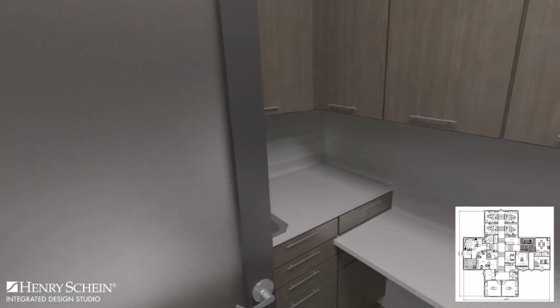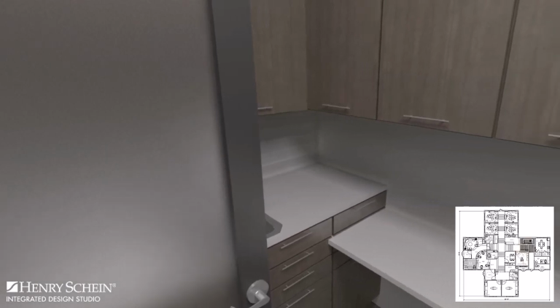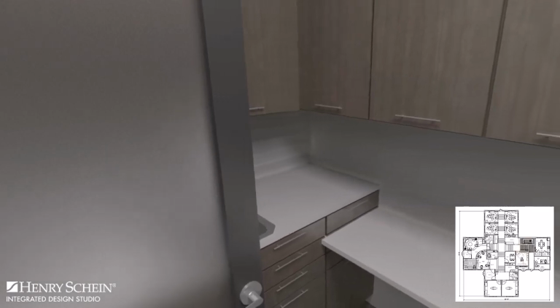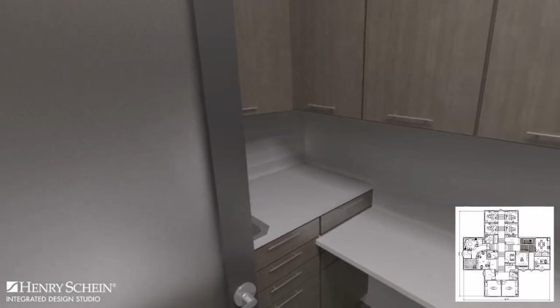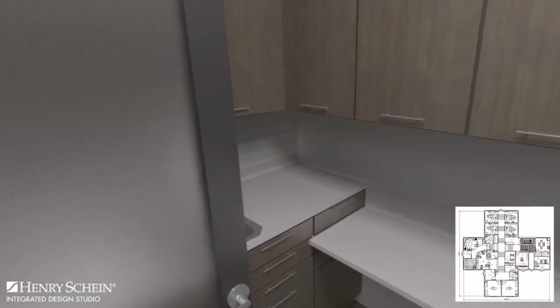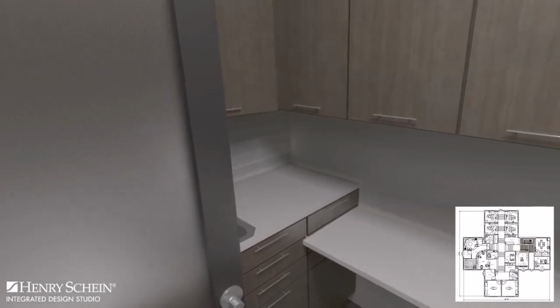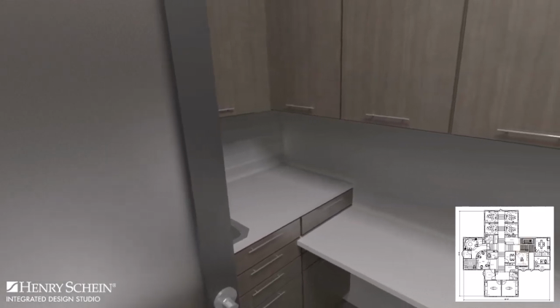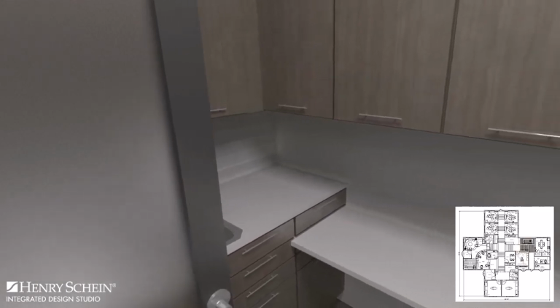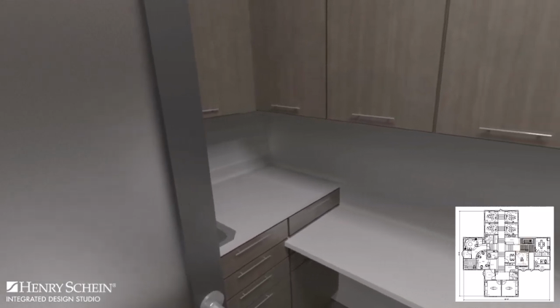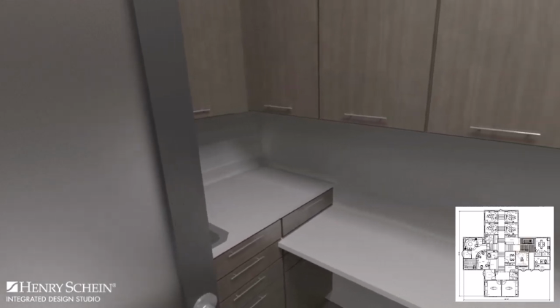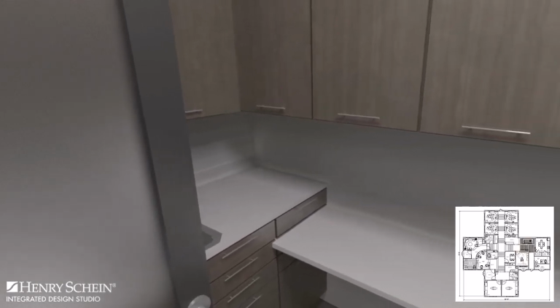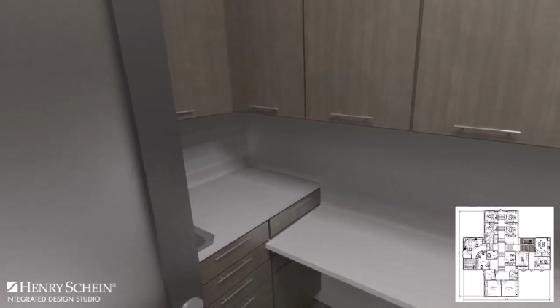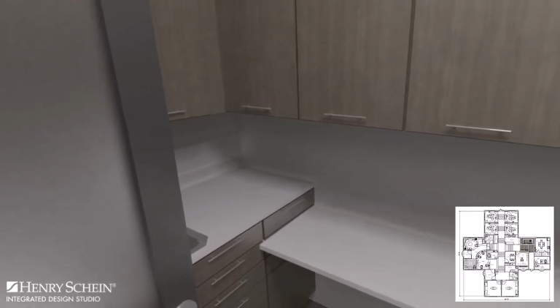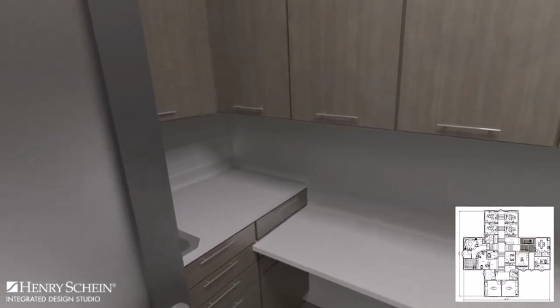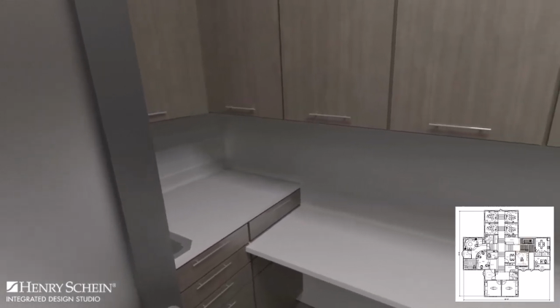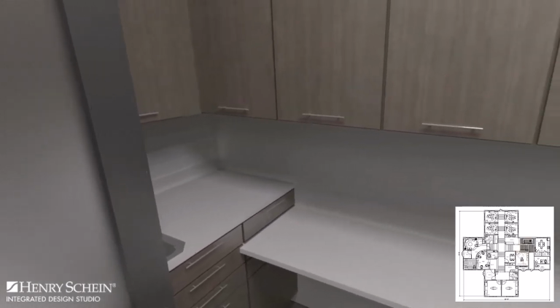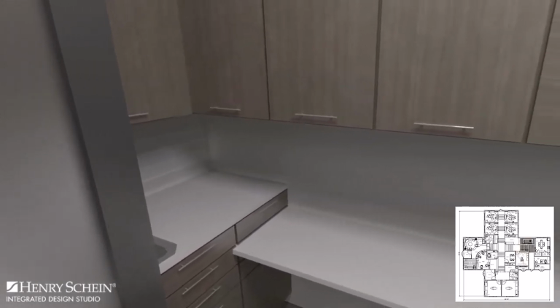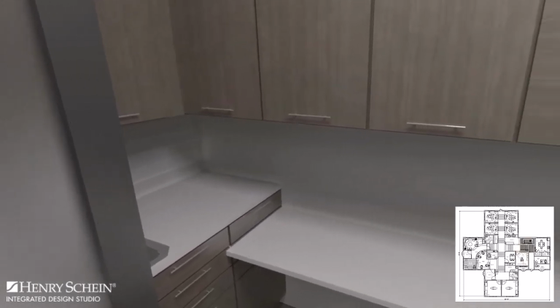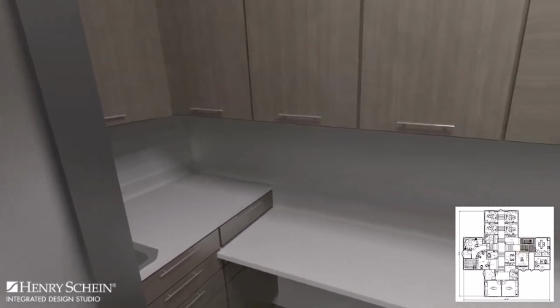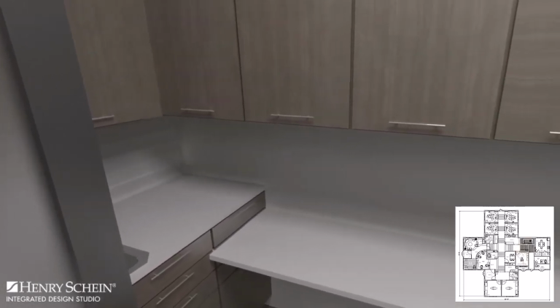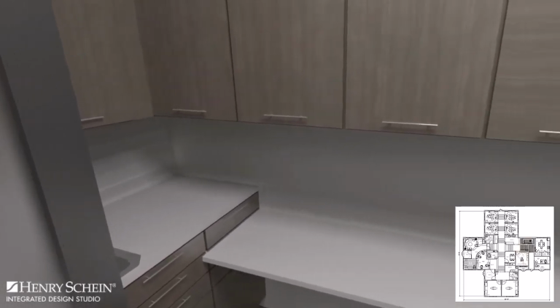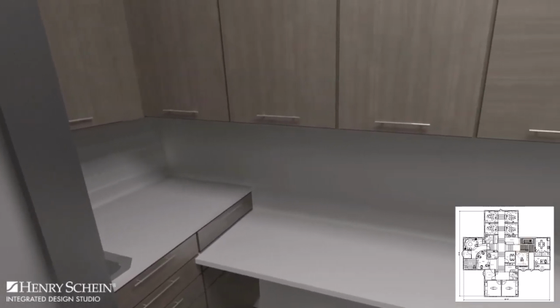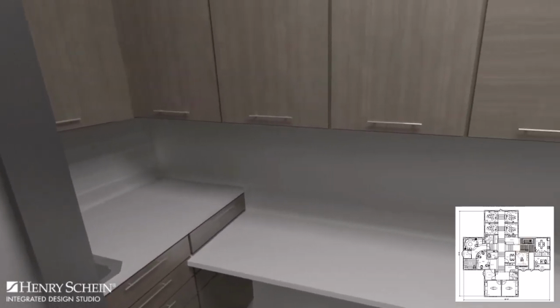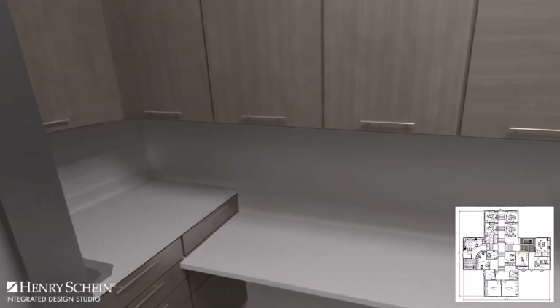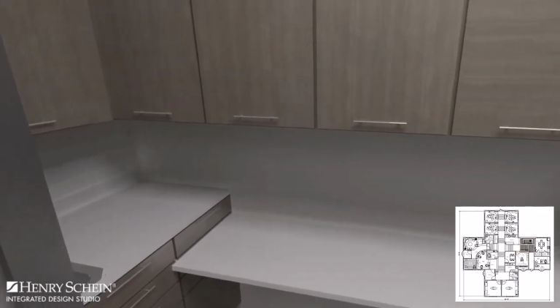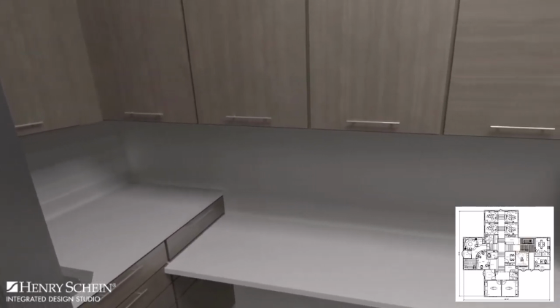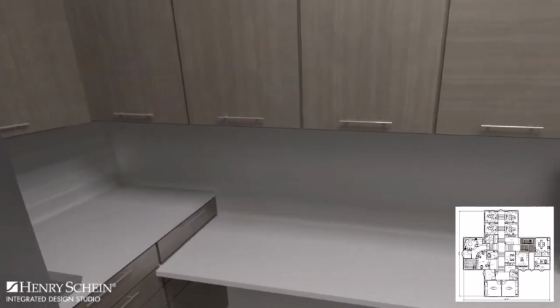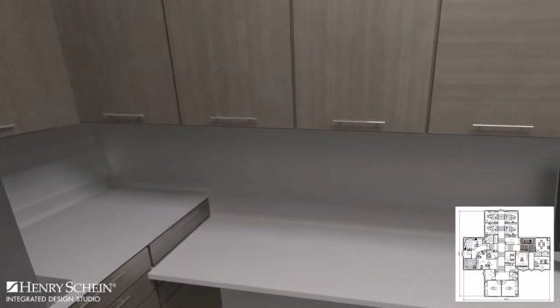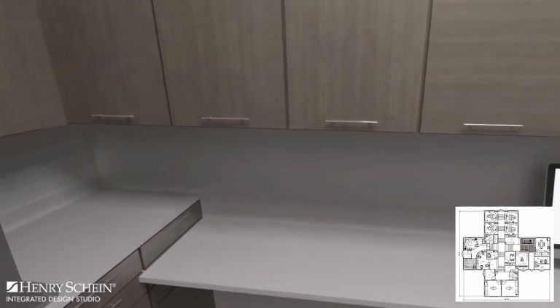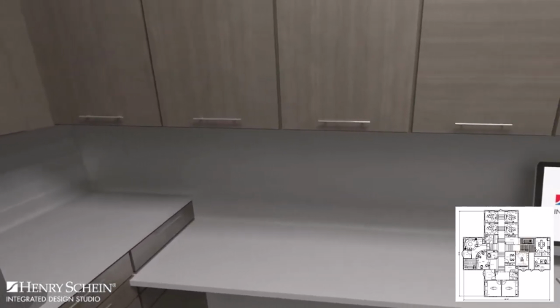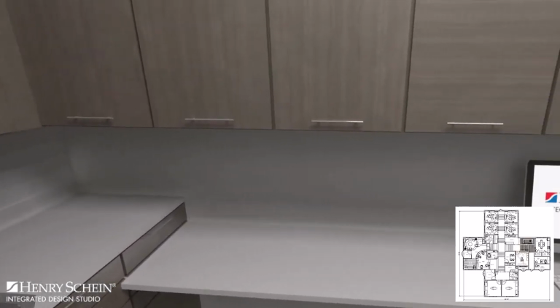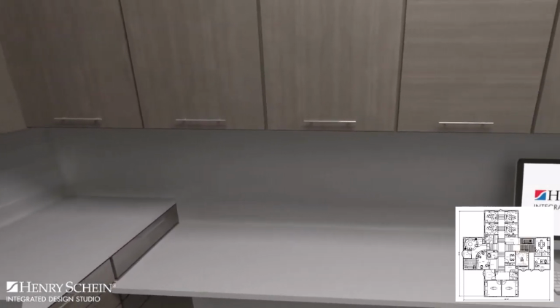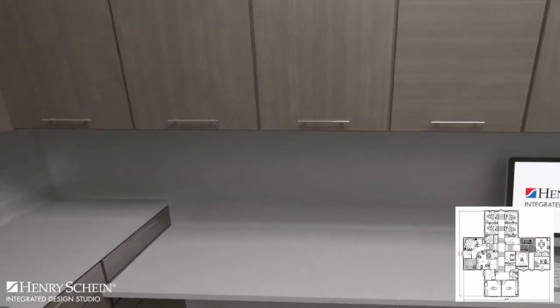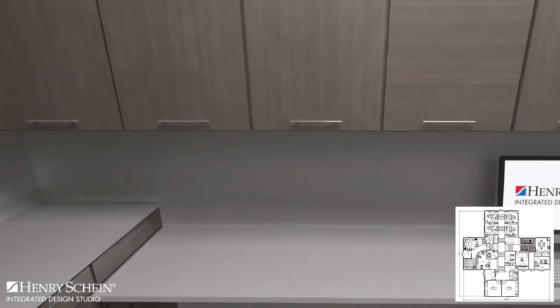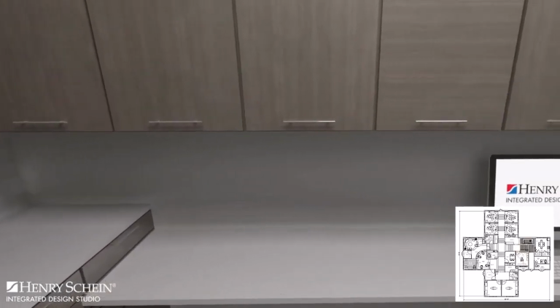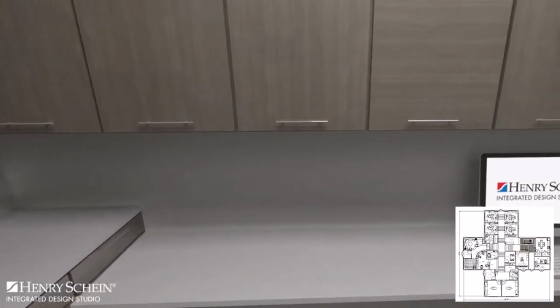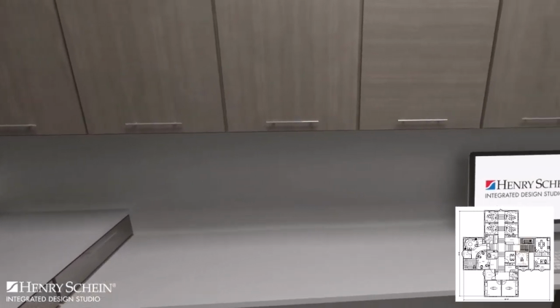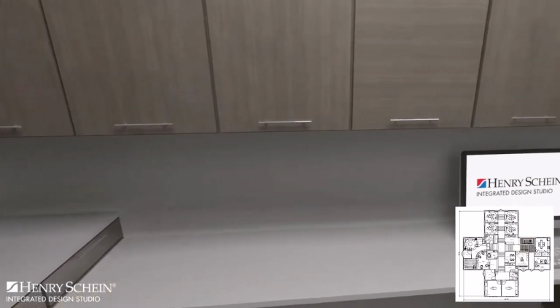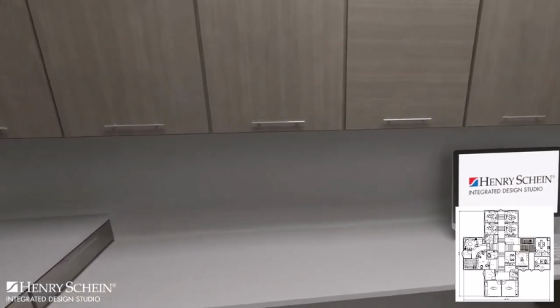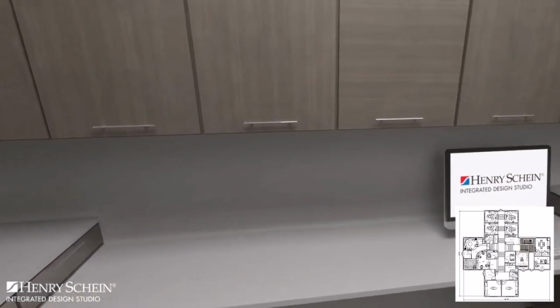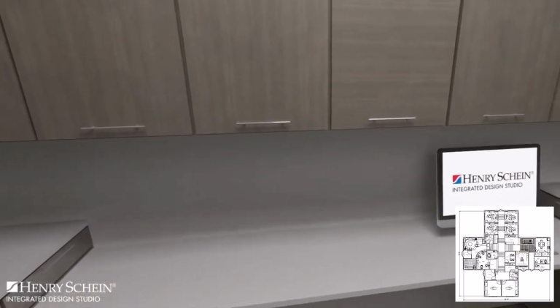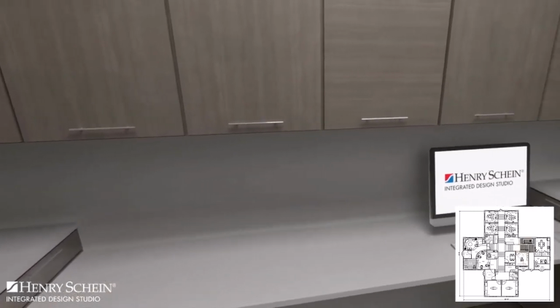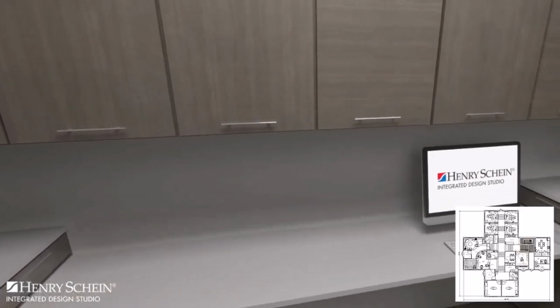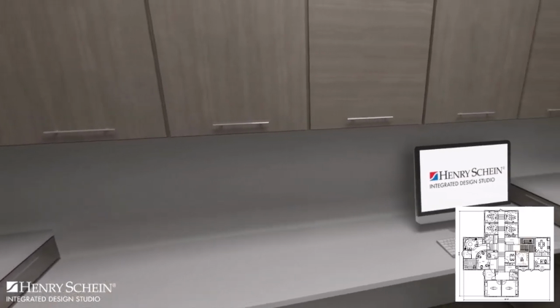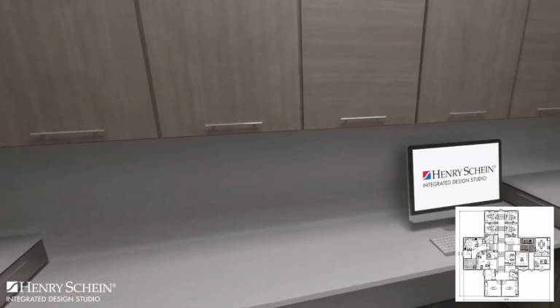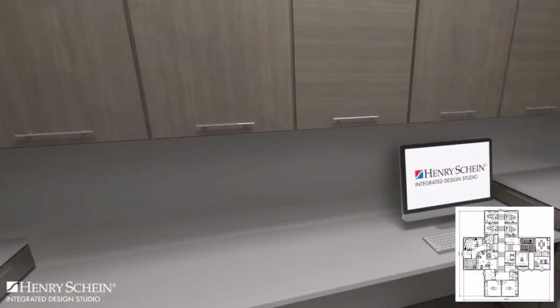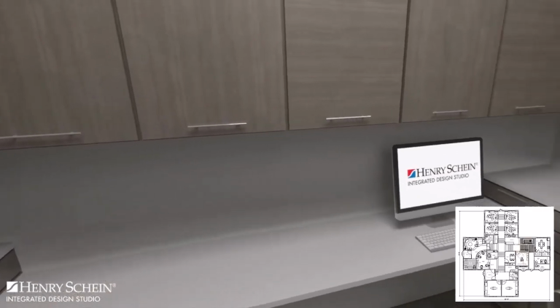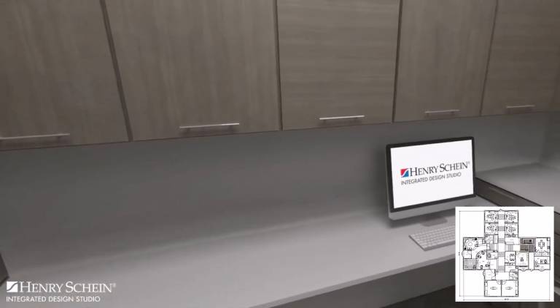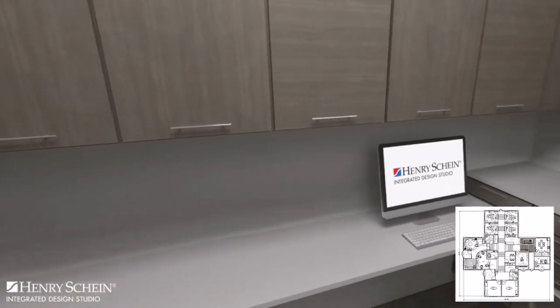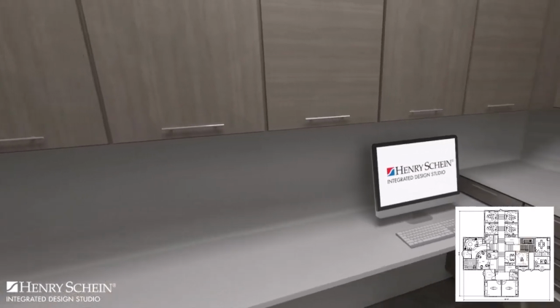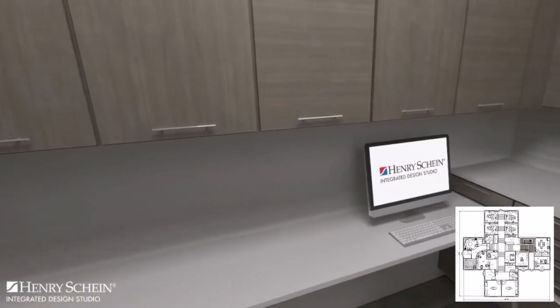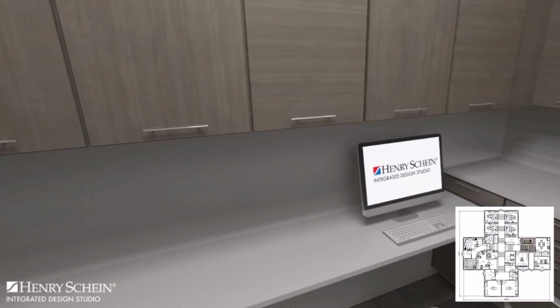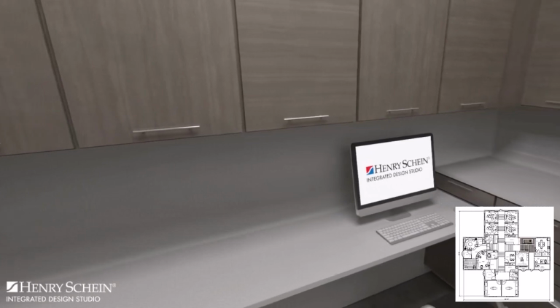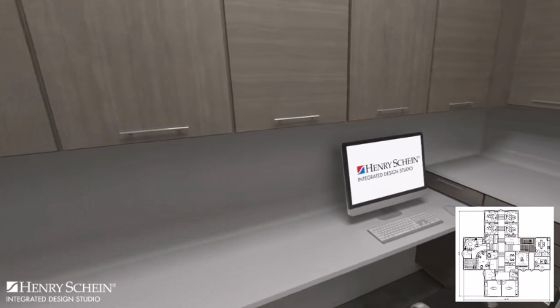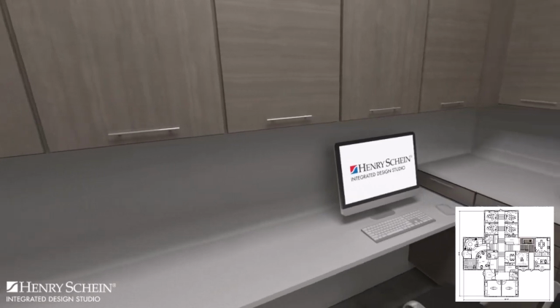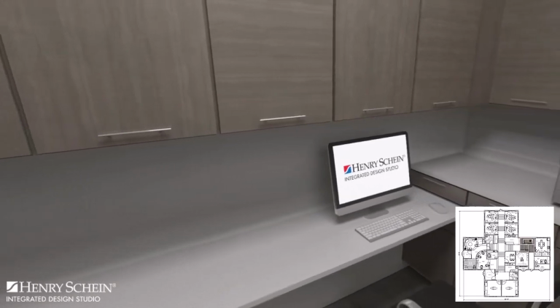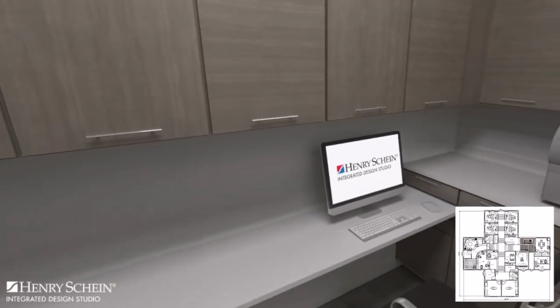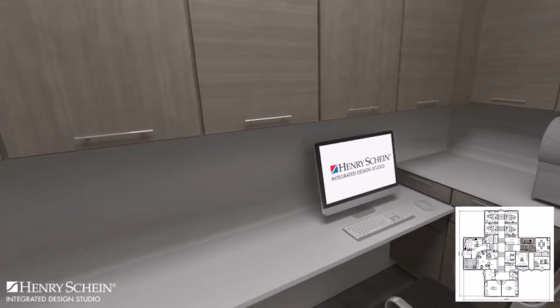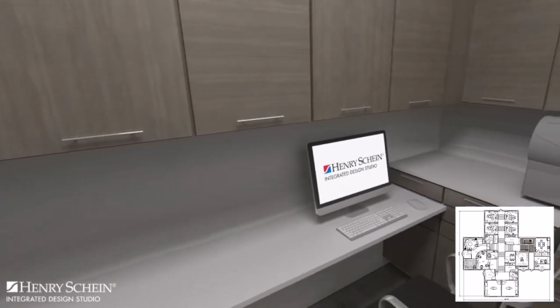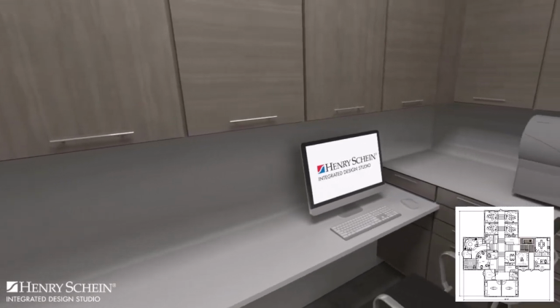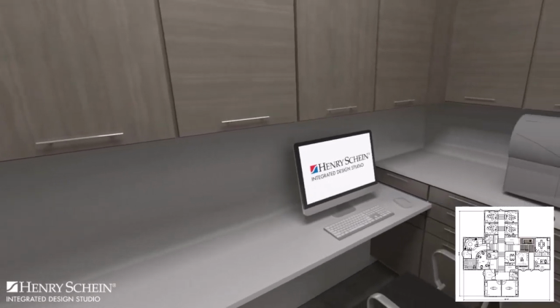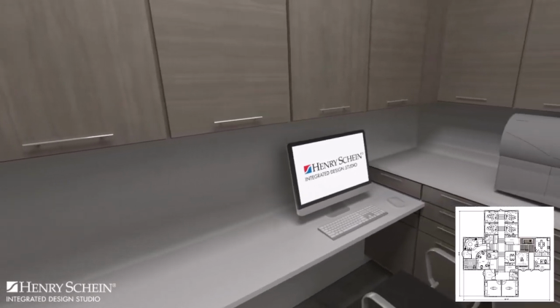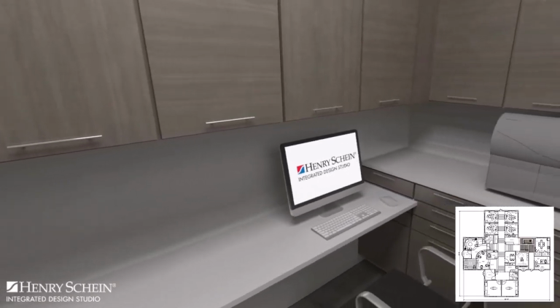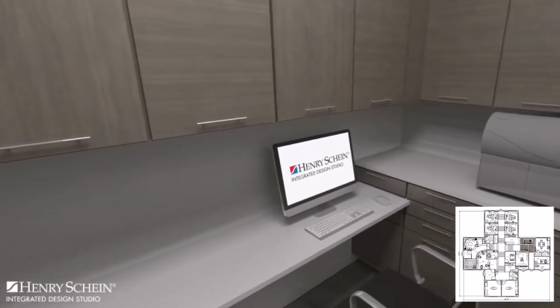Across the hall and adjacent to the sterilization is the lab. This room contains ample counter space and storage.